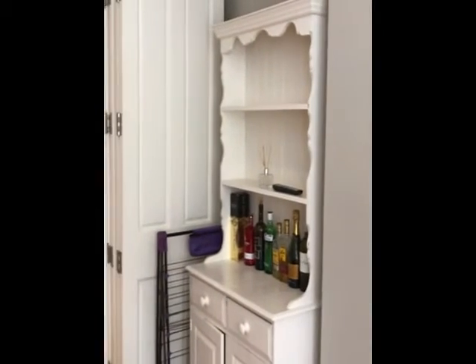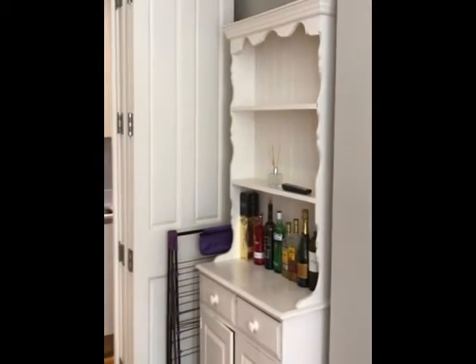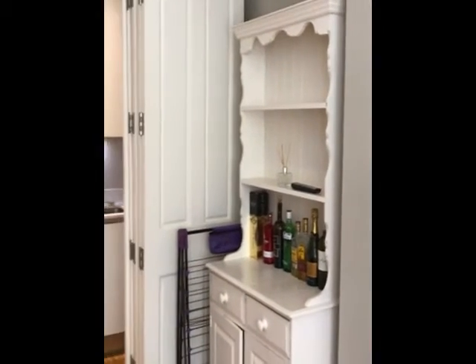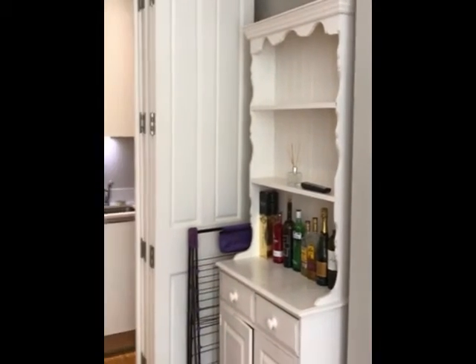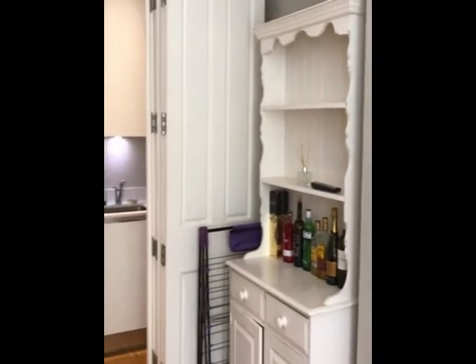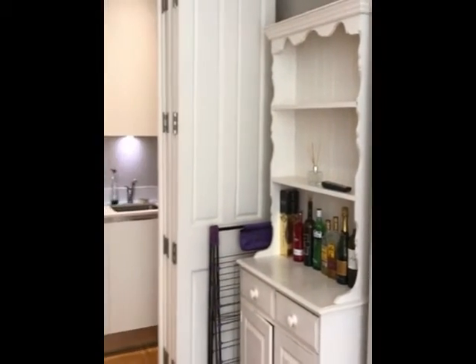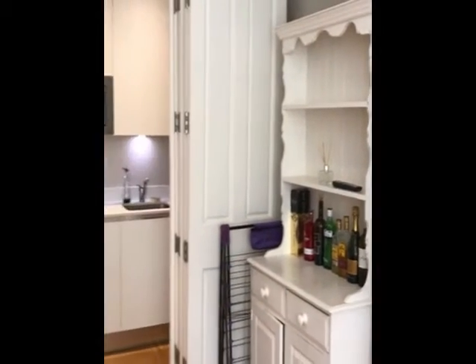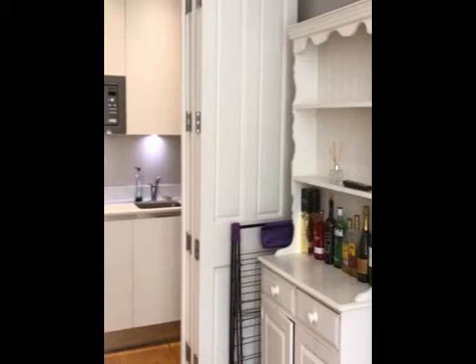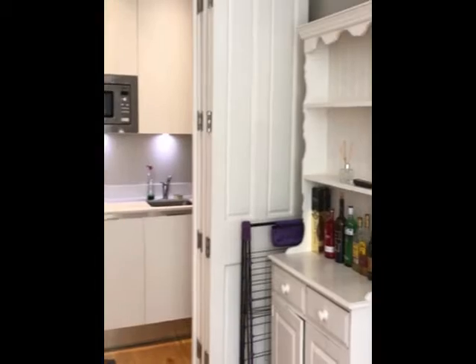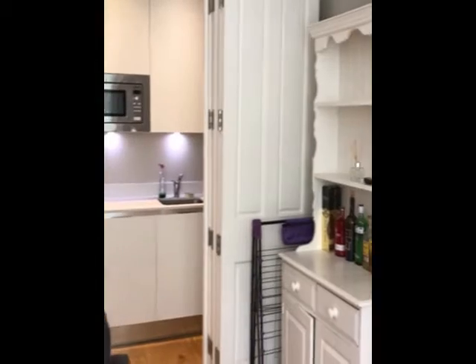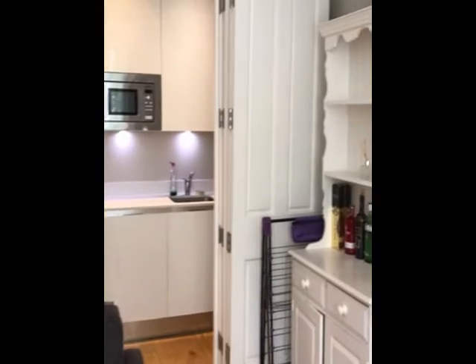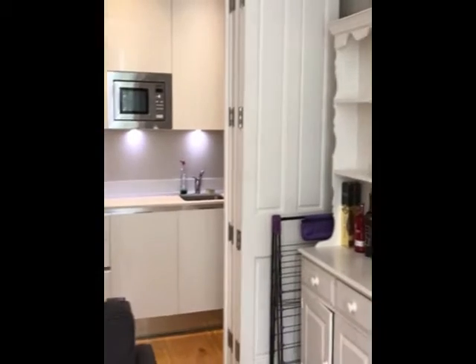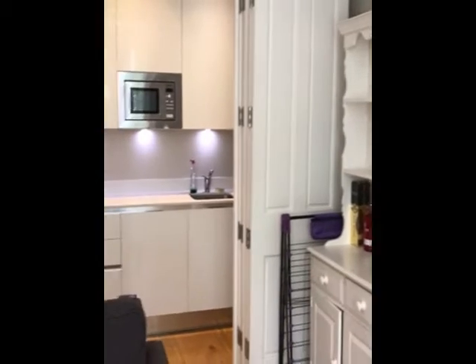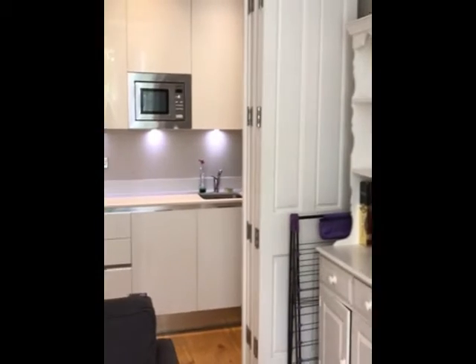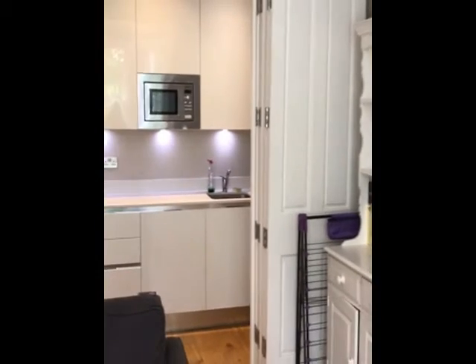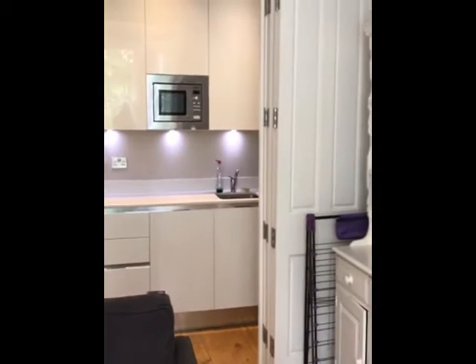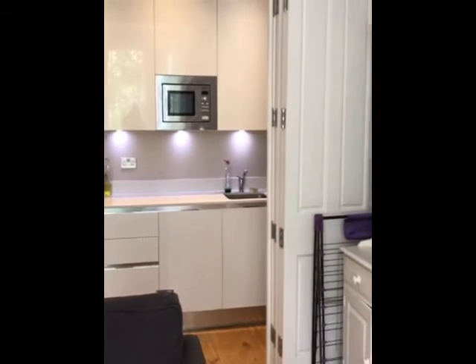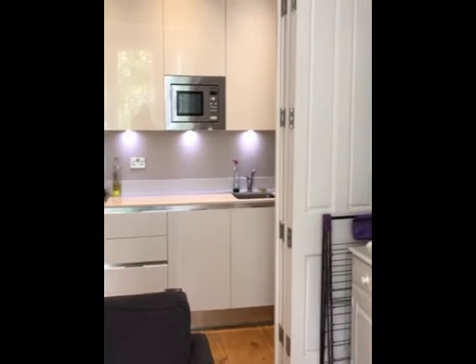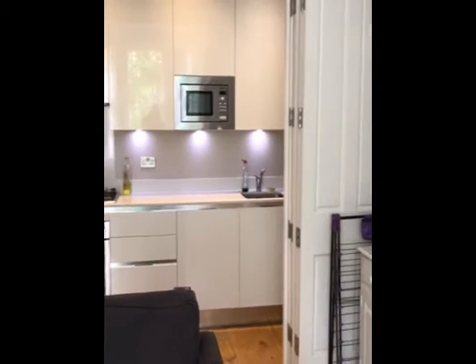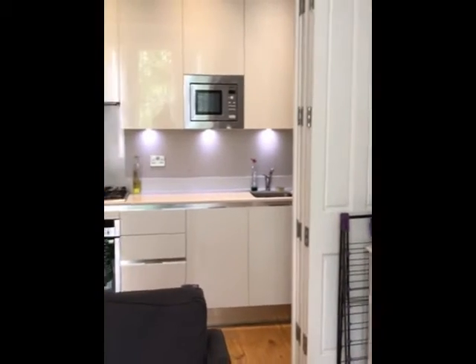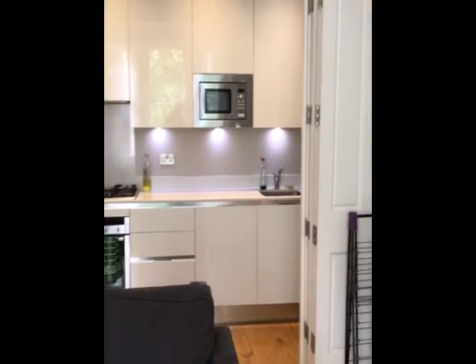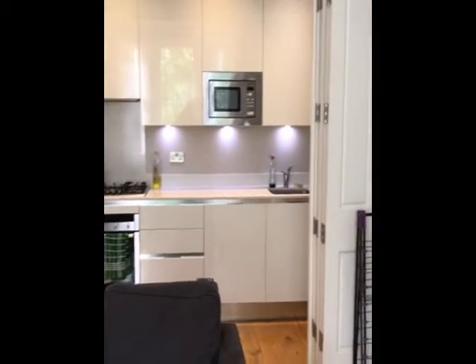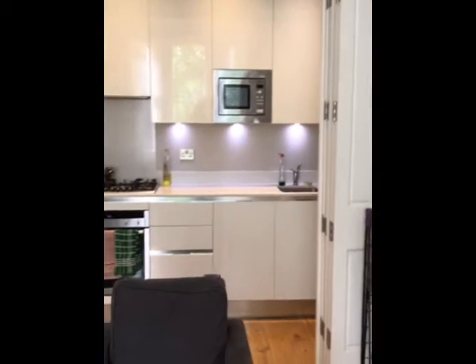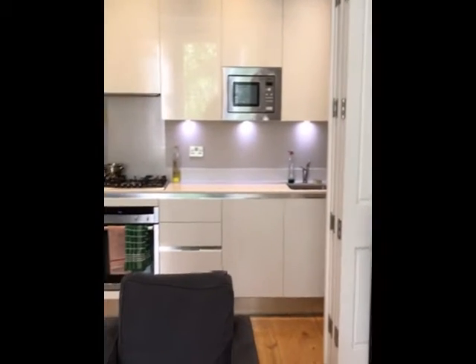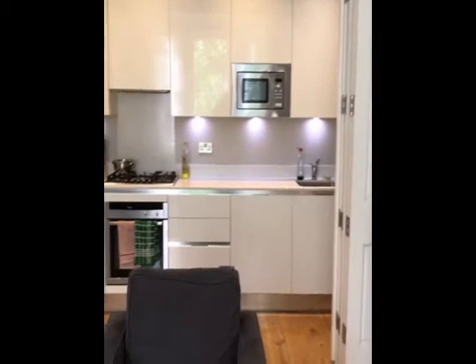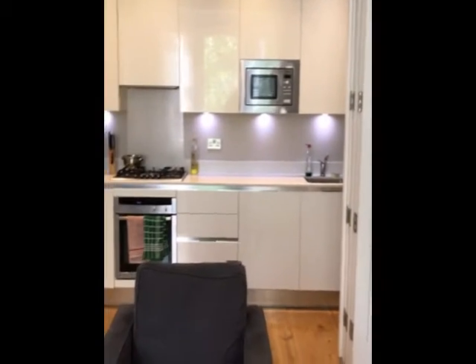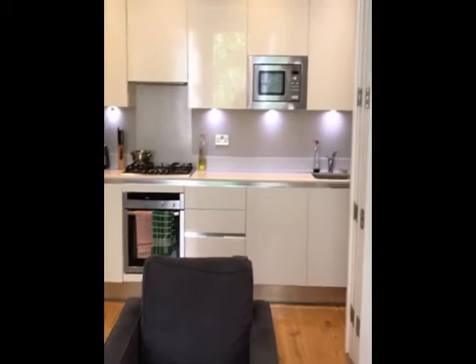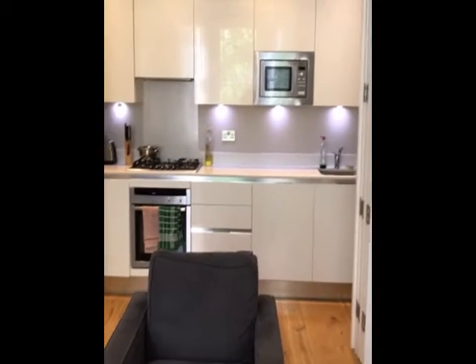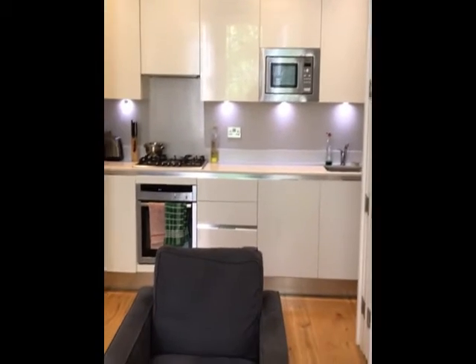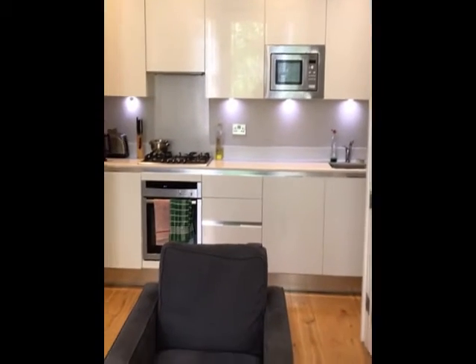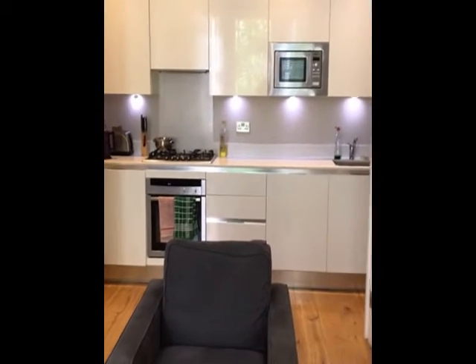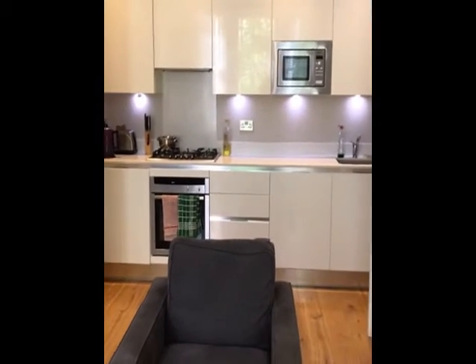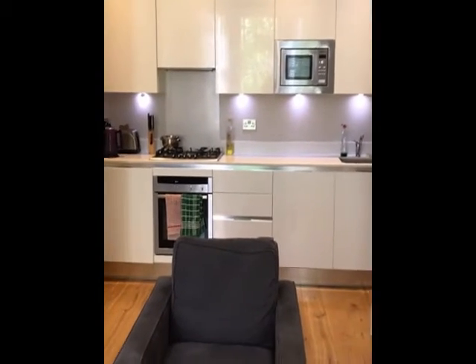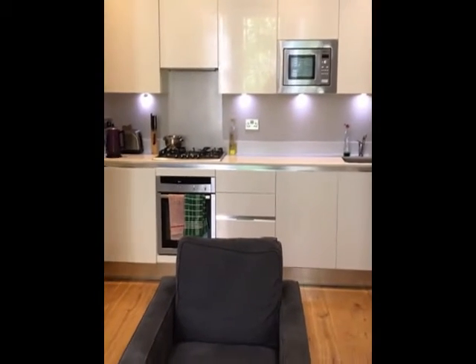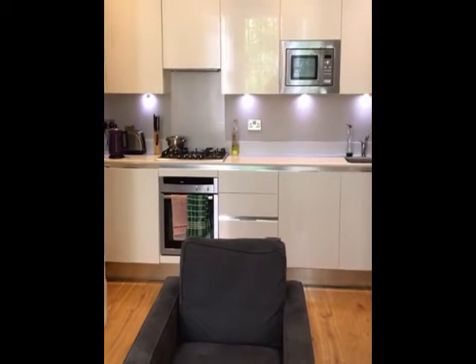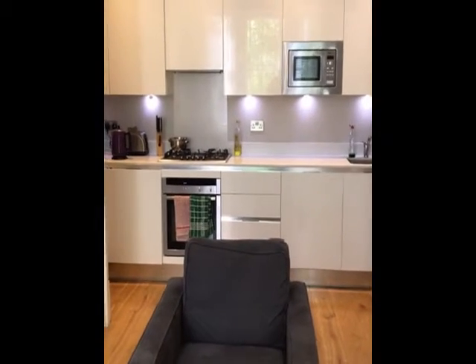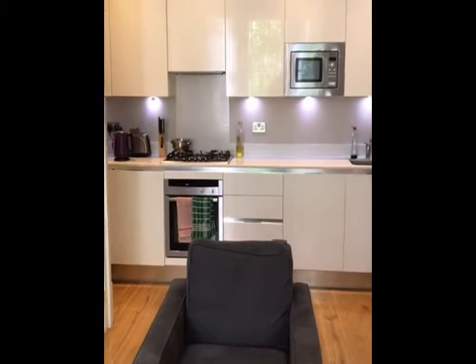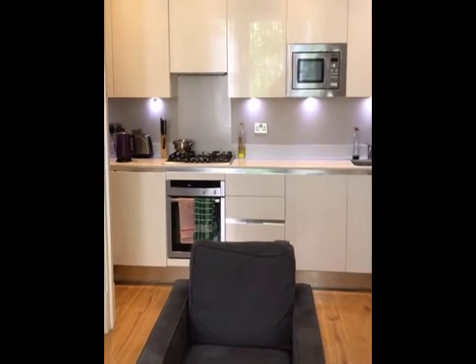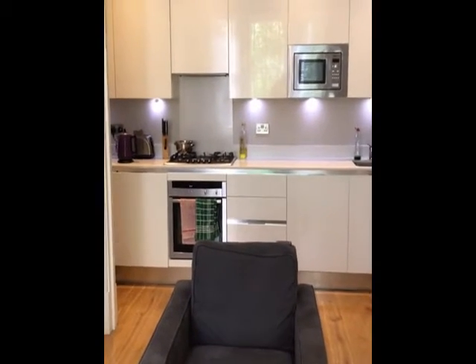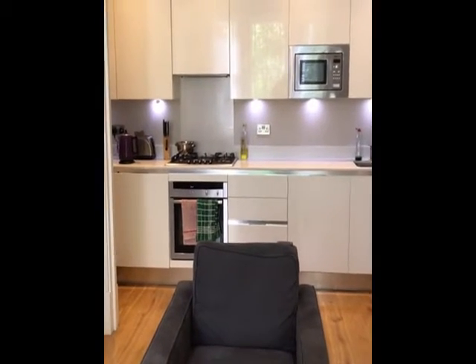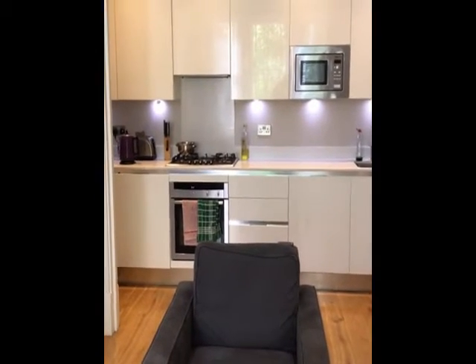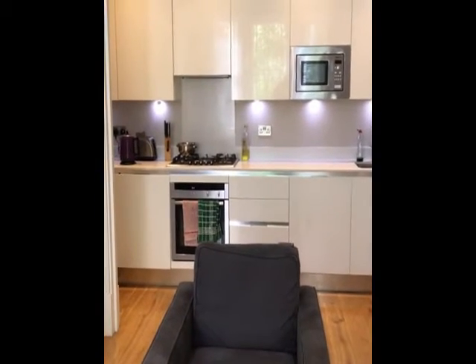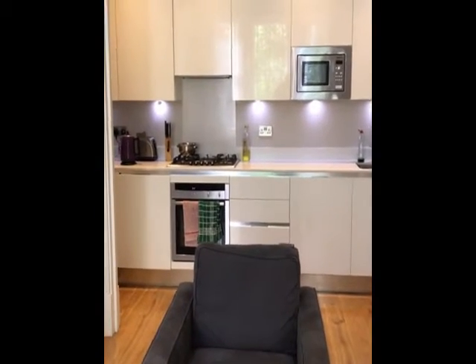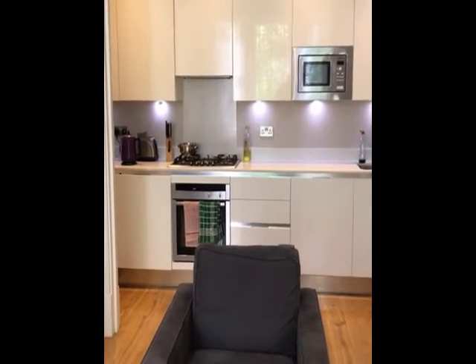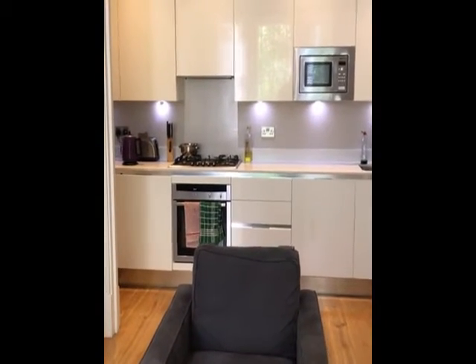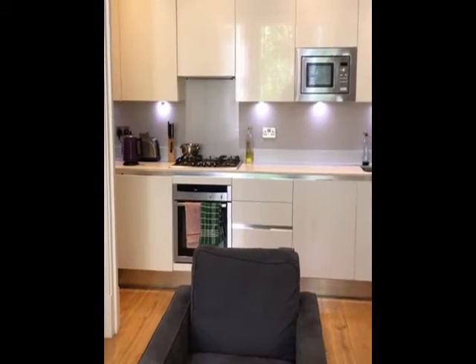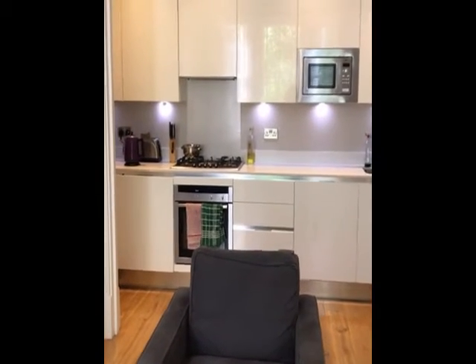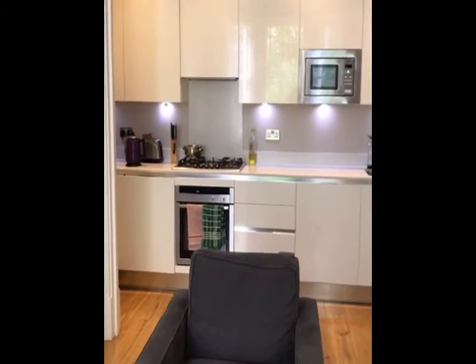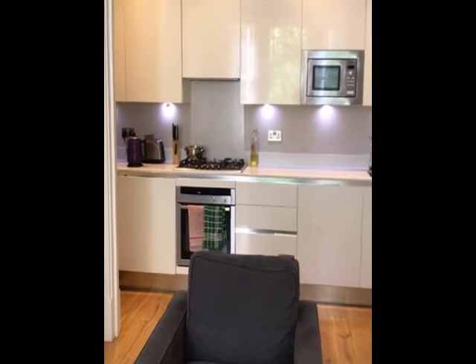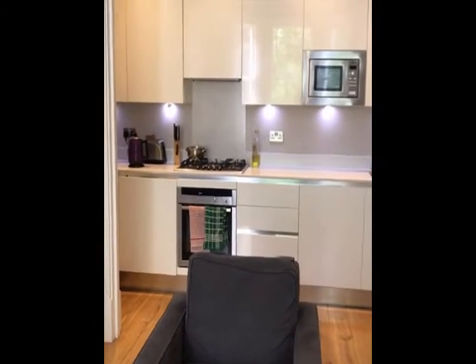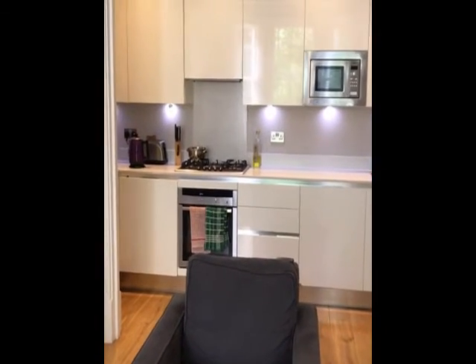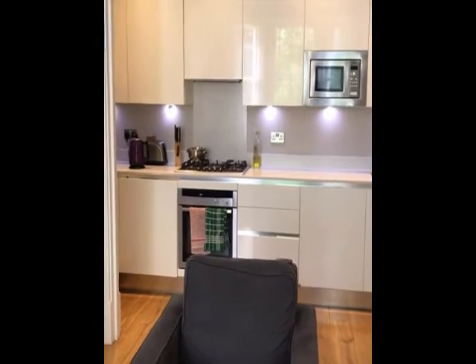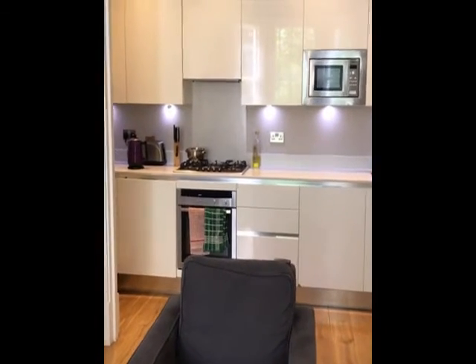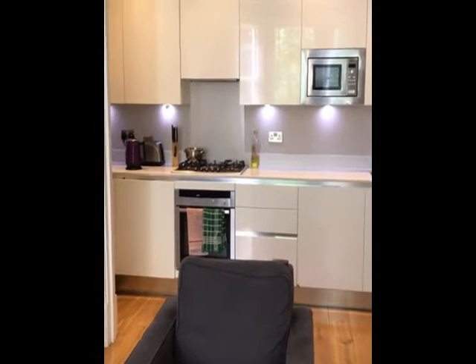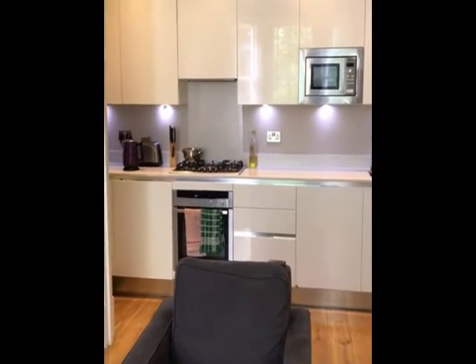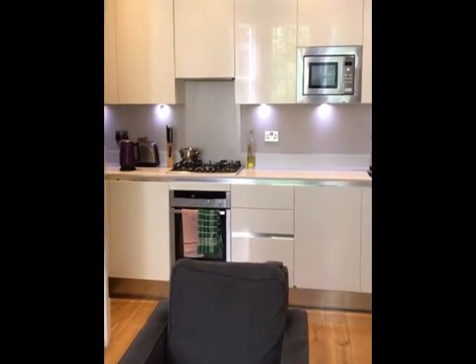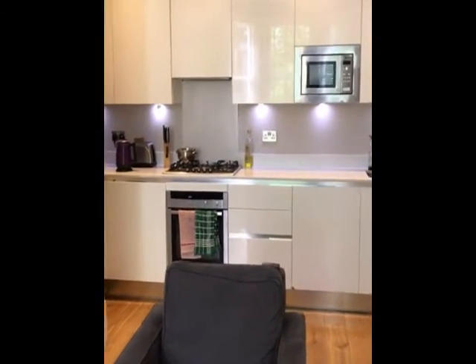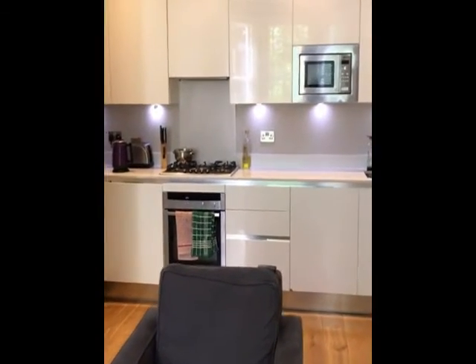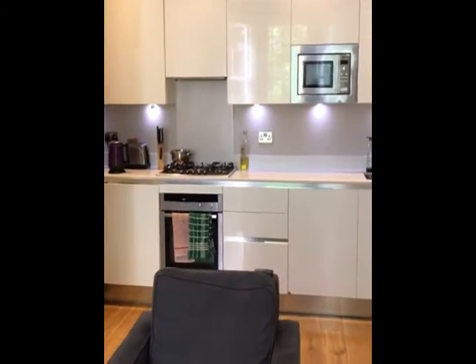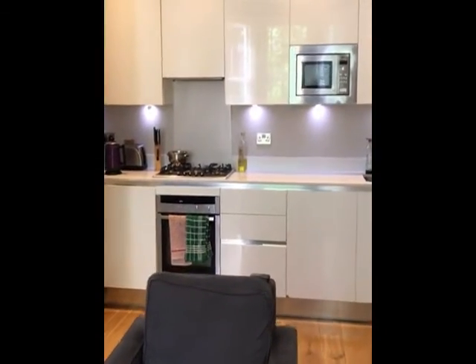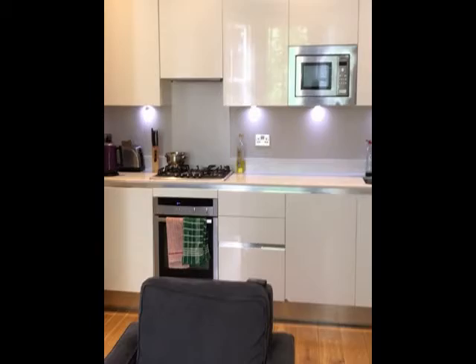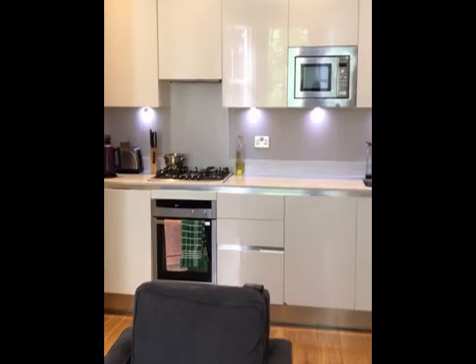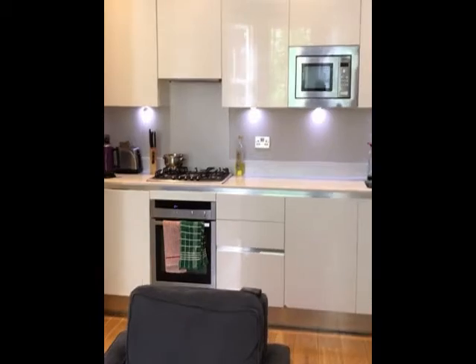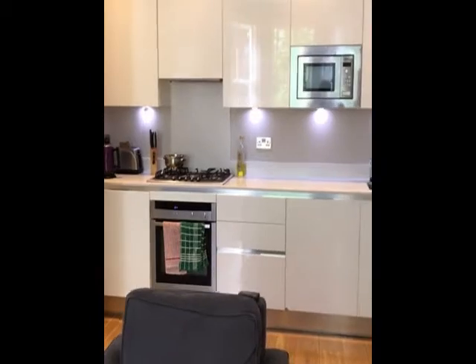There's bifold doors — you can actually separate the kitchen from the living room if you've got people around, but generally it stays open.